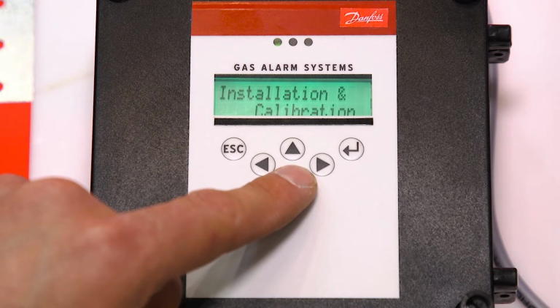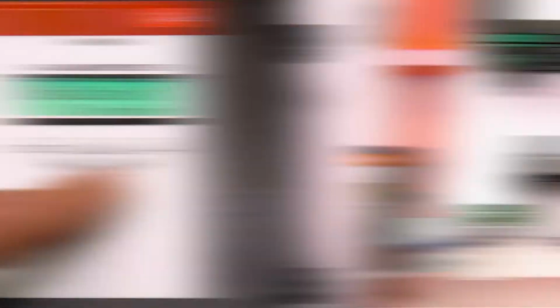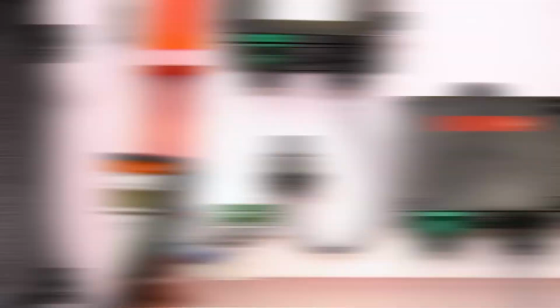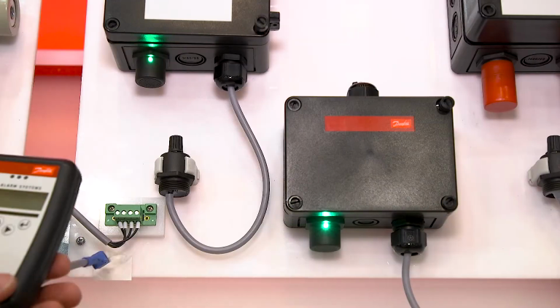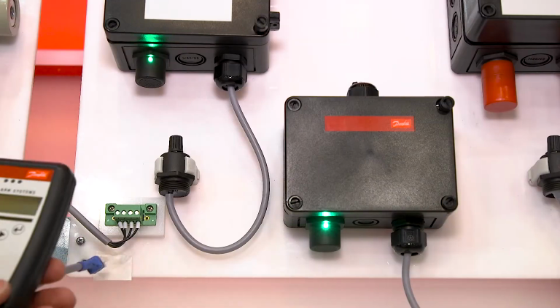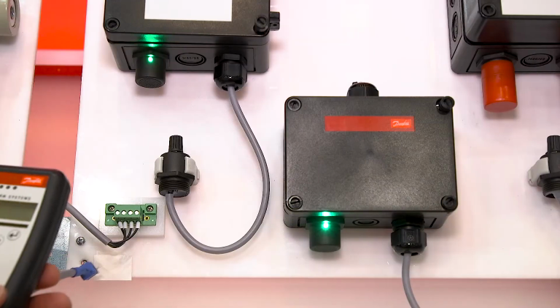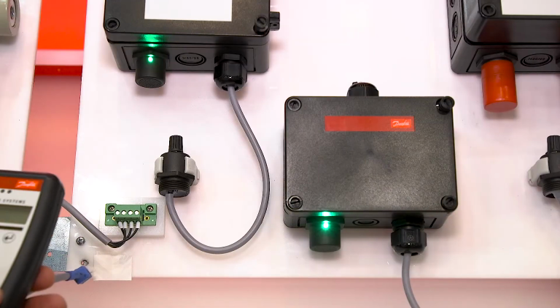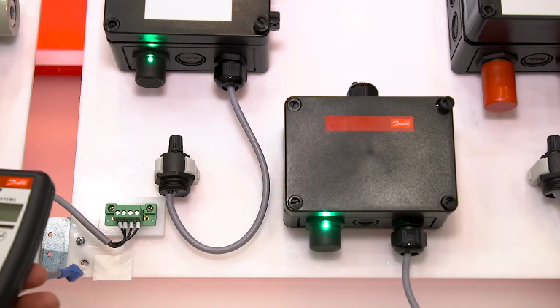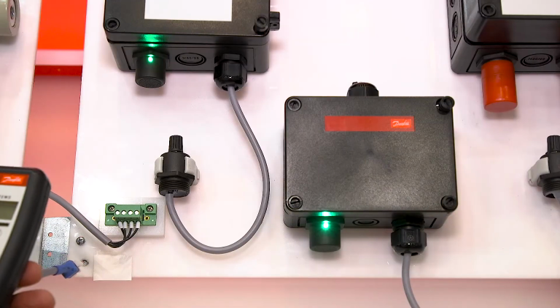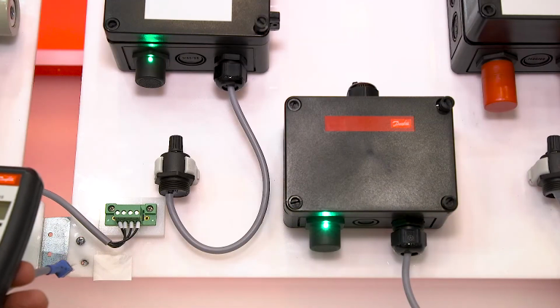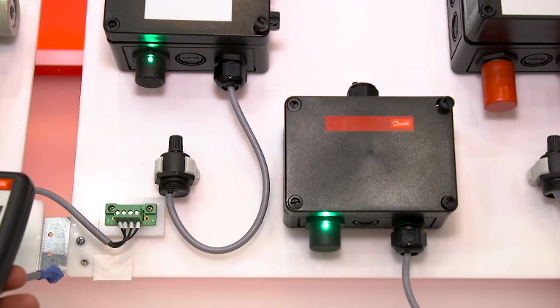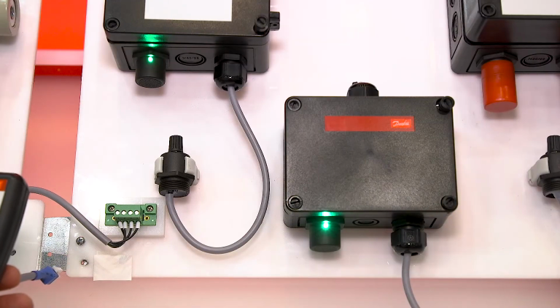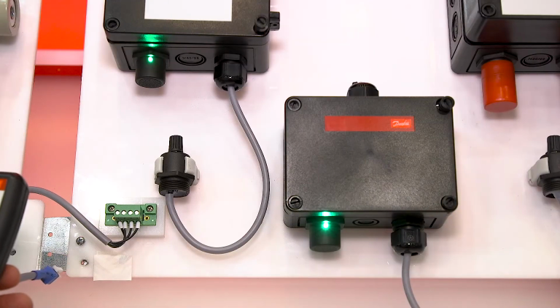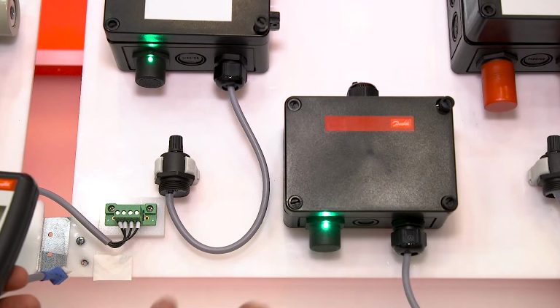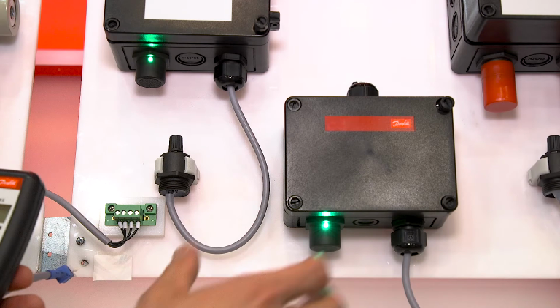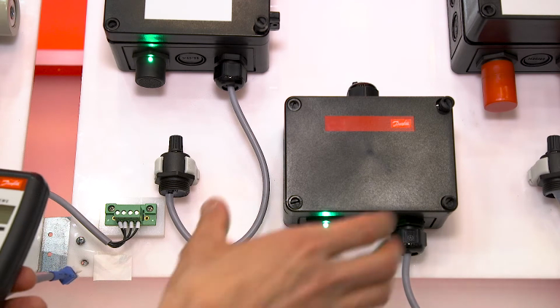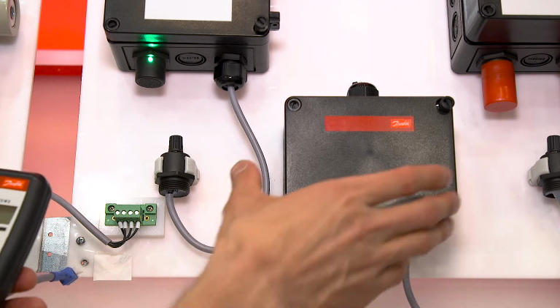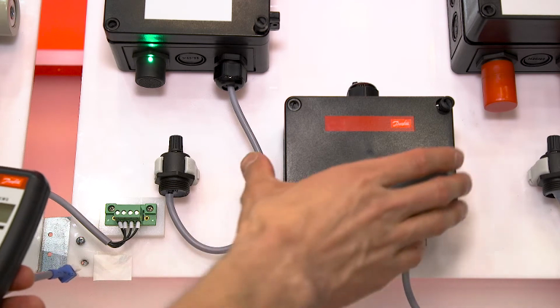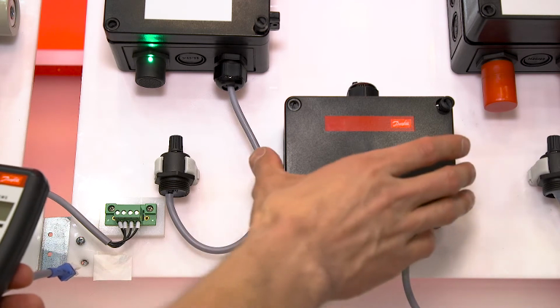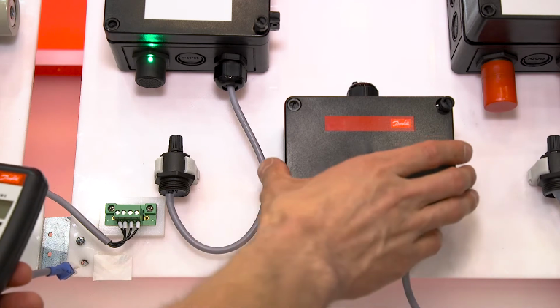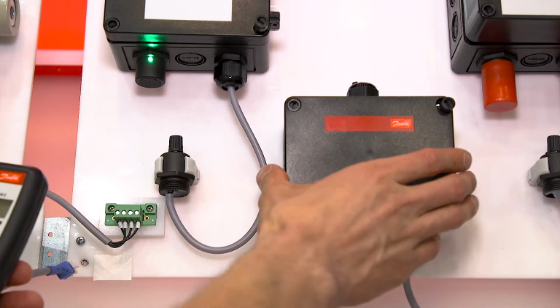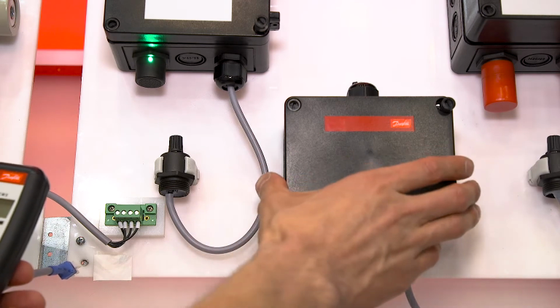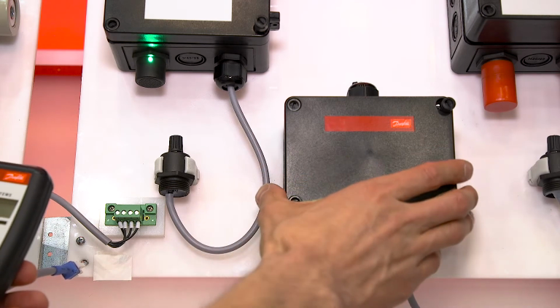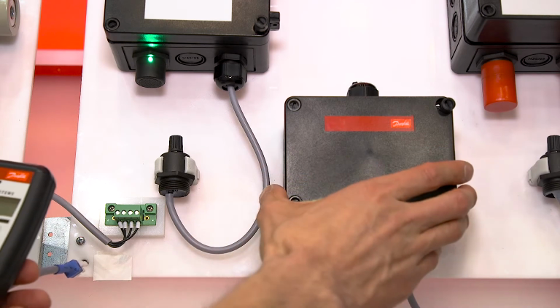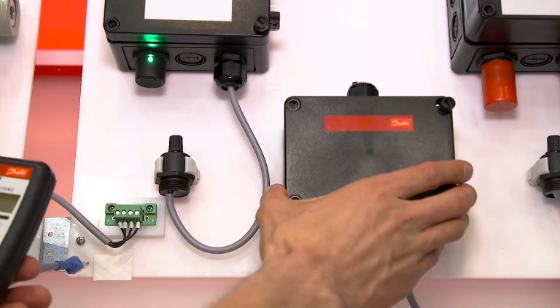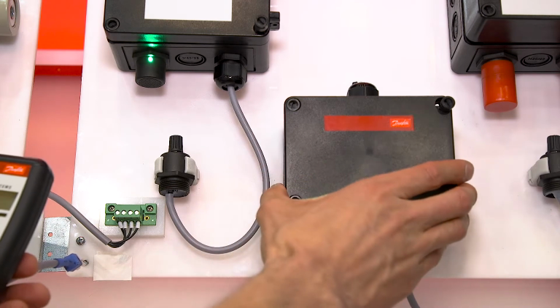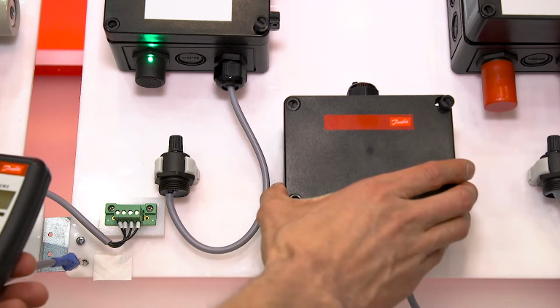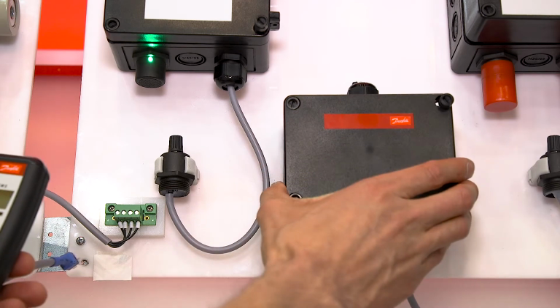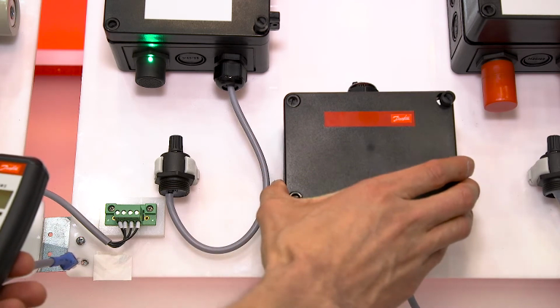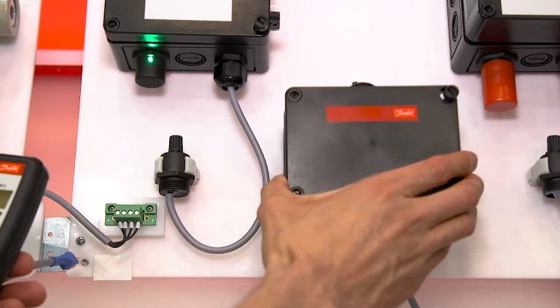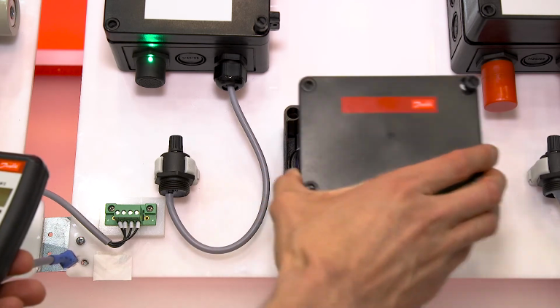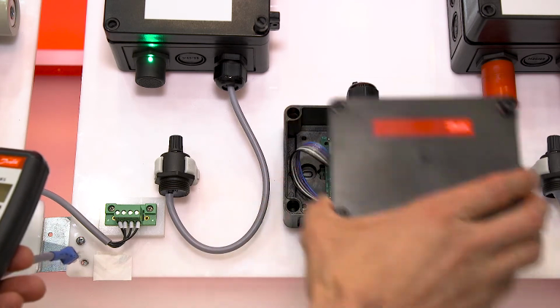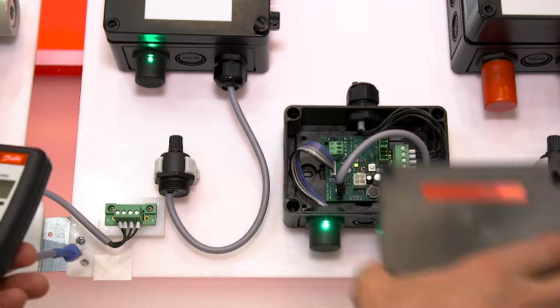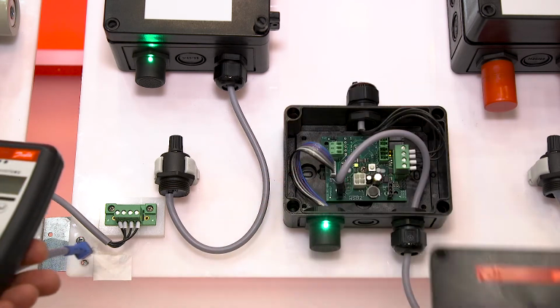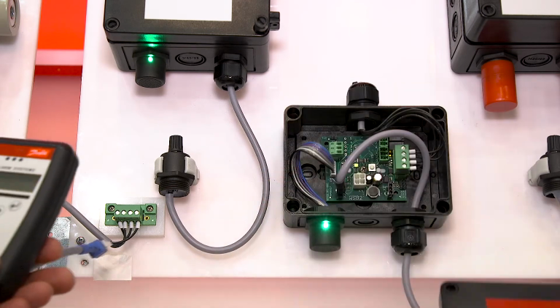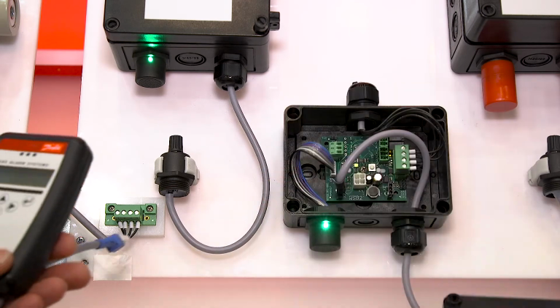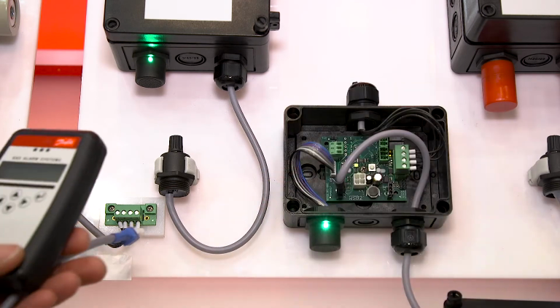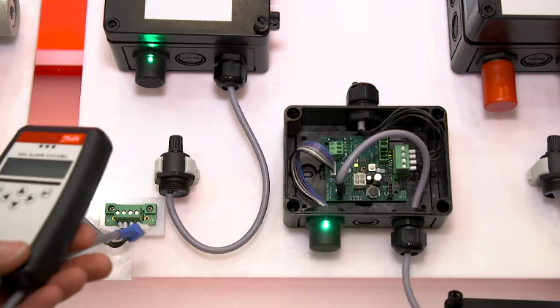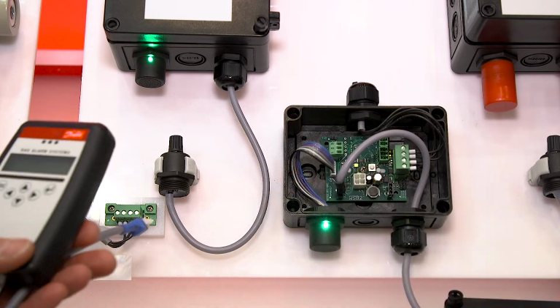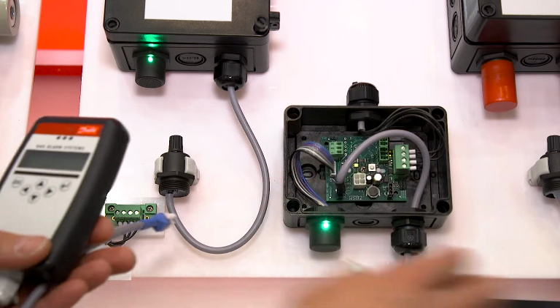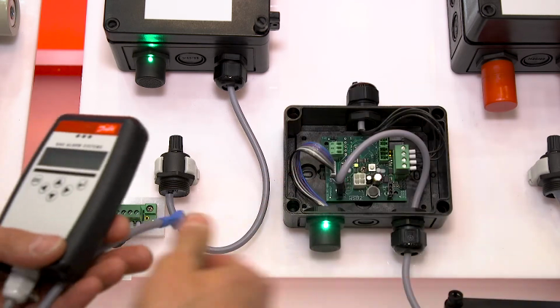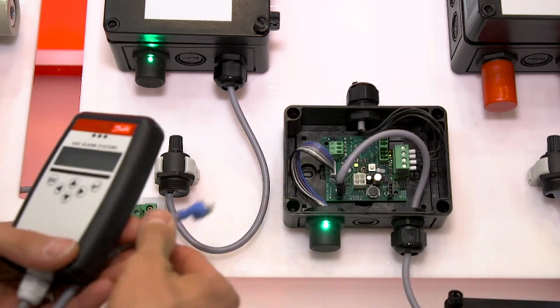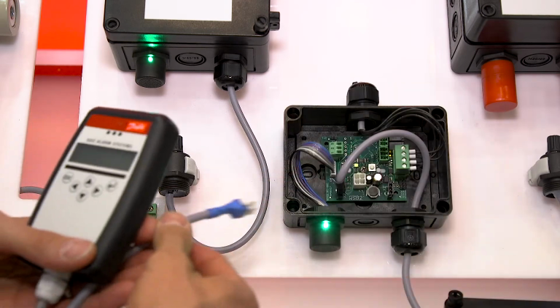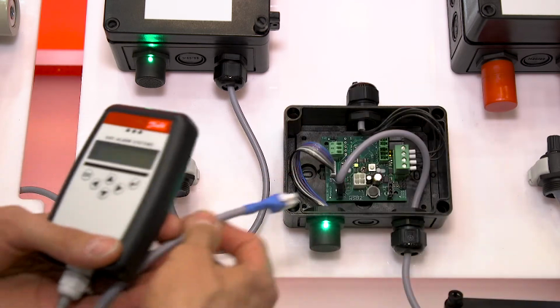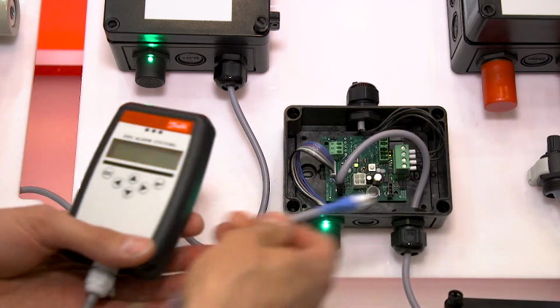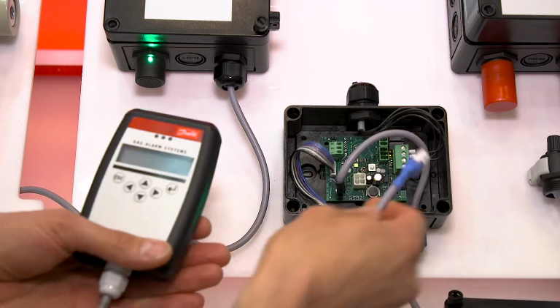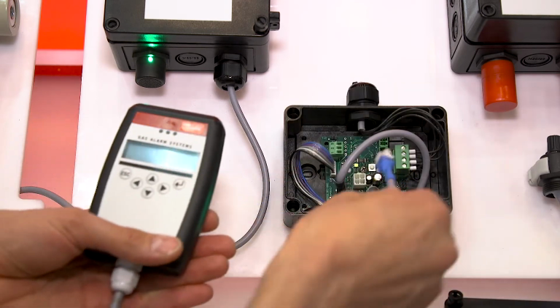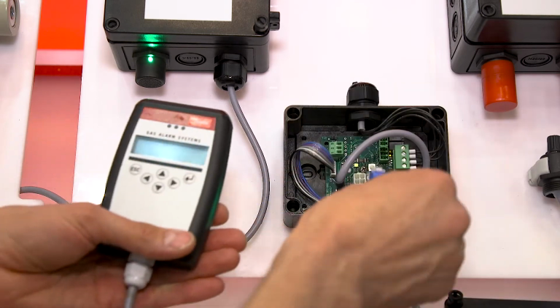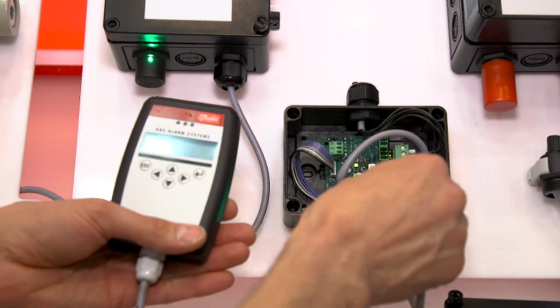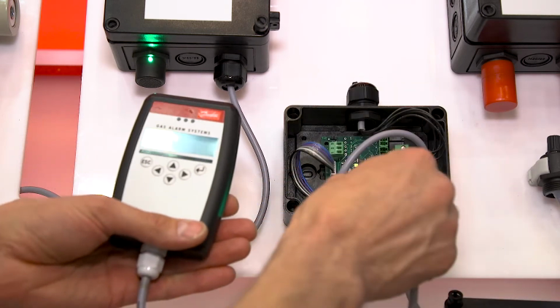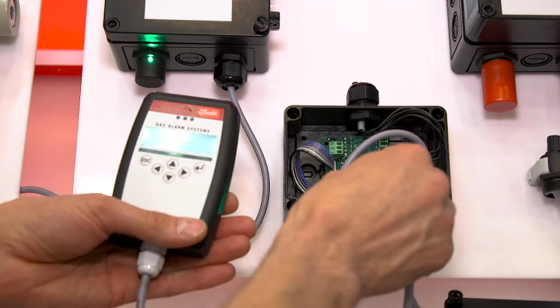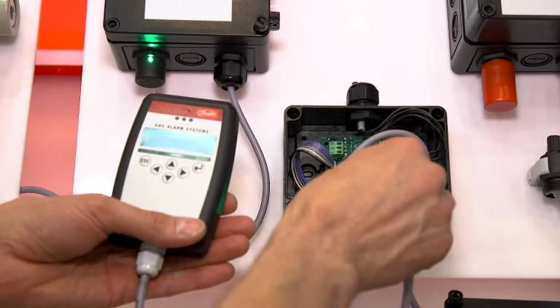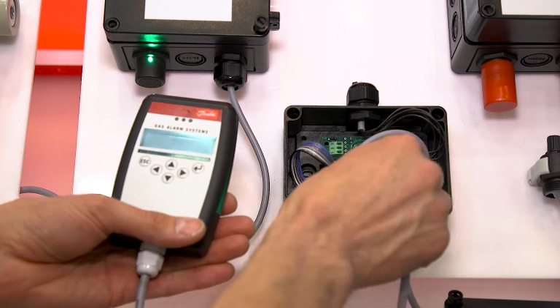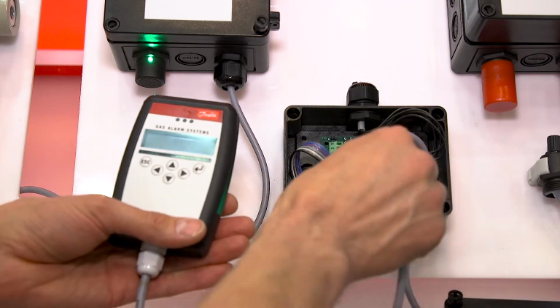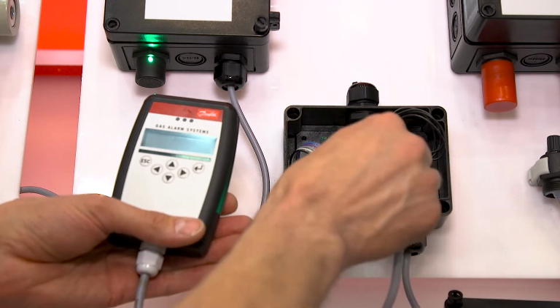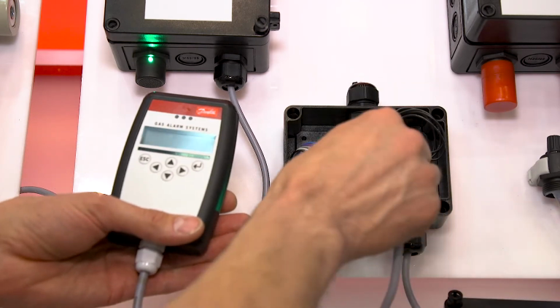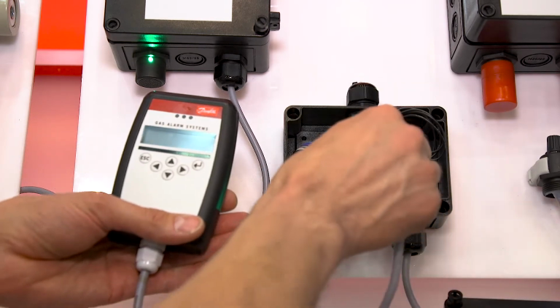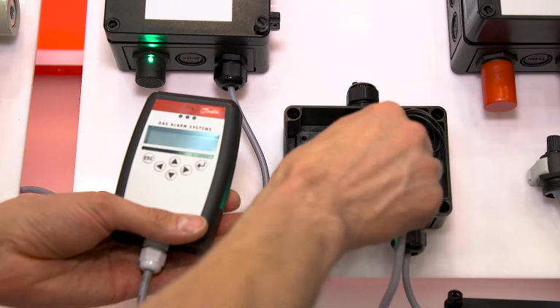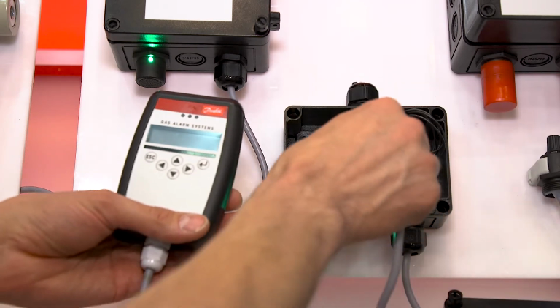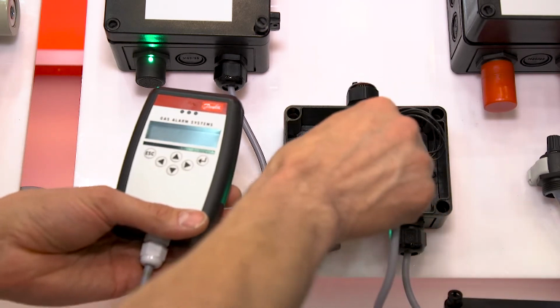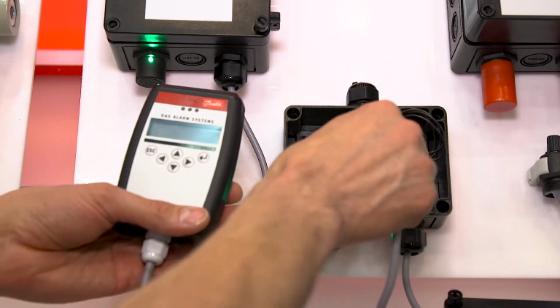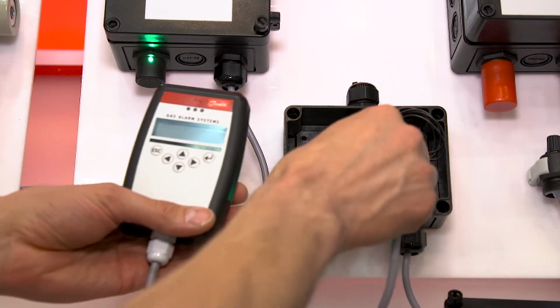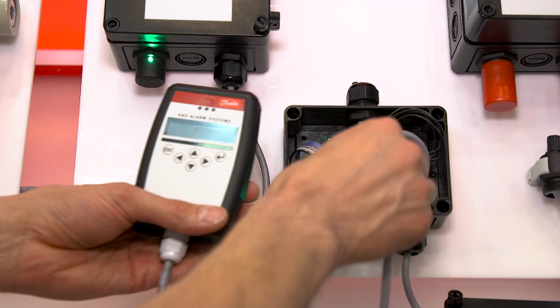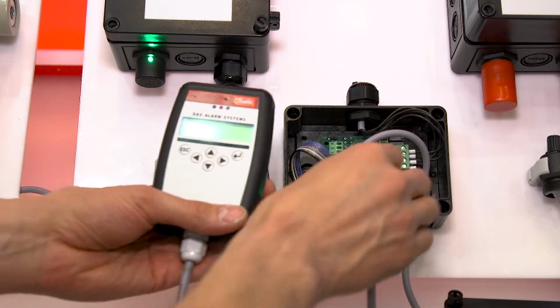For versions without keypad, service is as easy as removing the NEMA 4 cover and installing your Danfoss service tool.